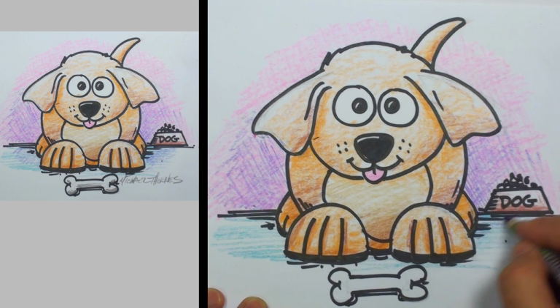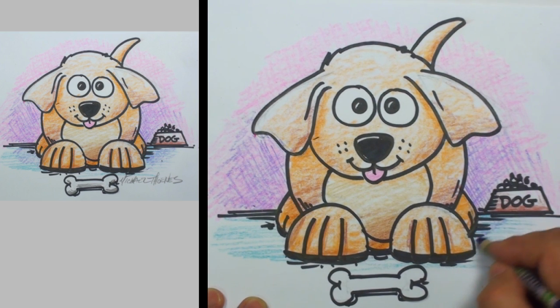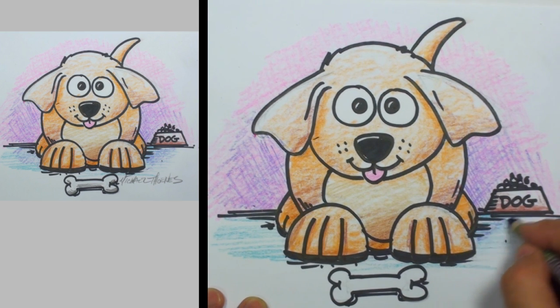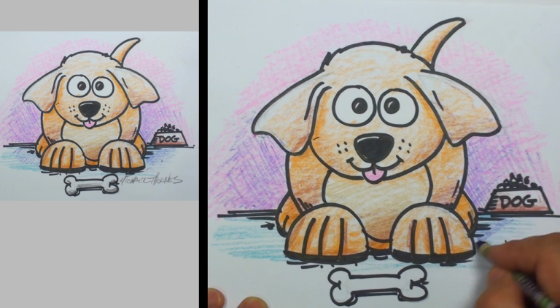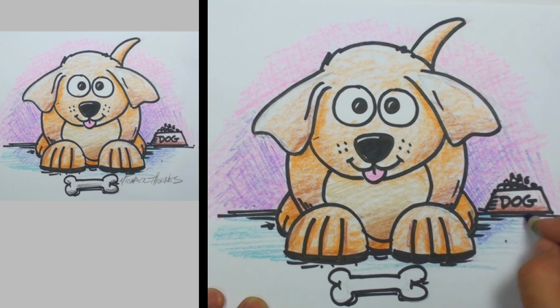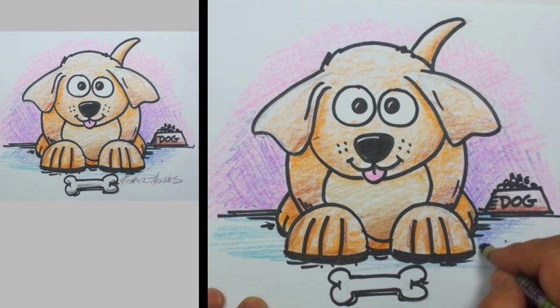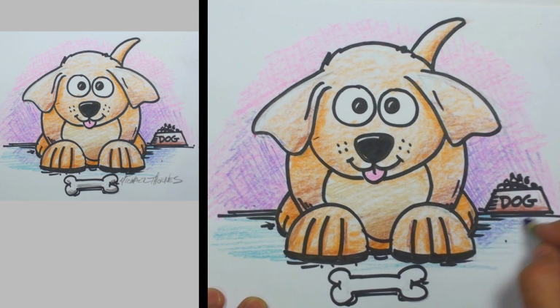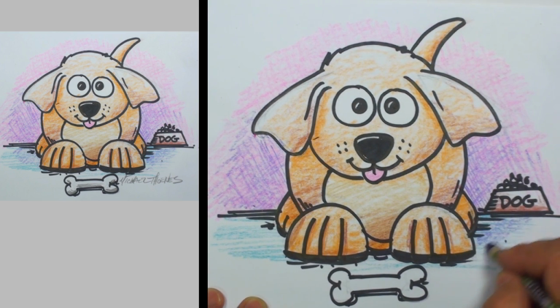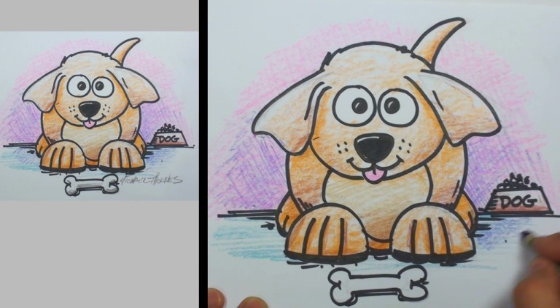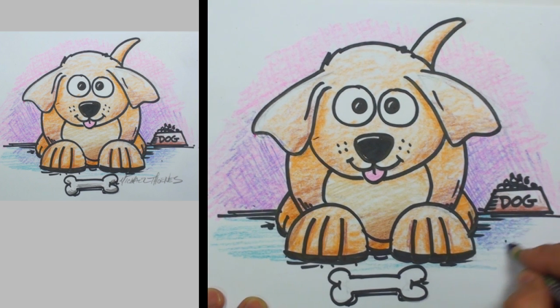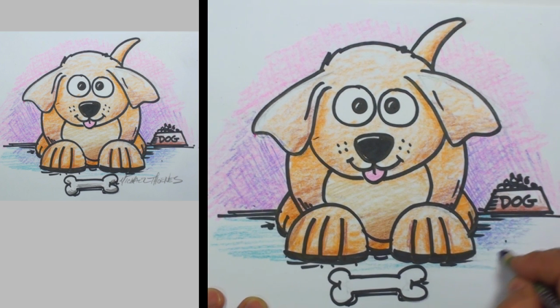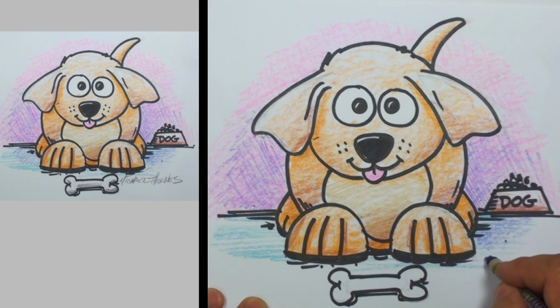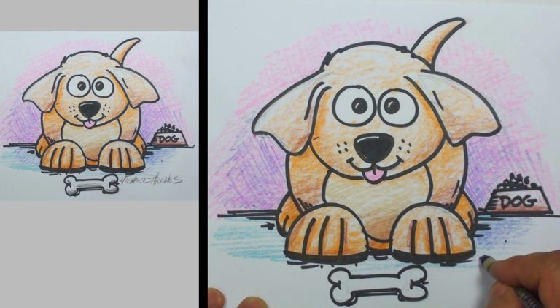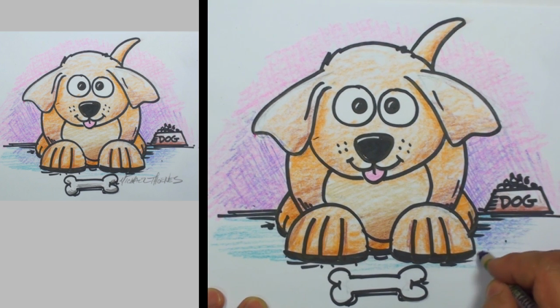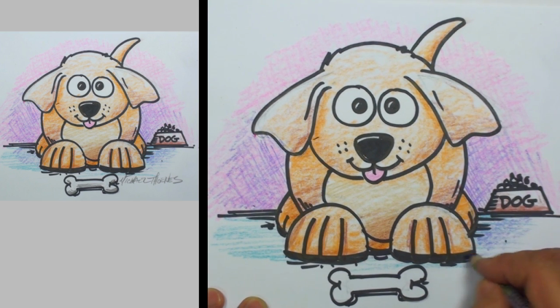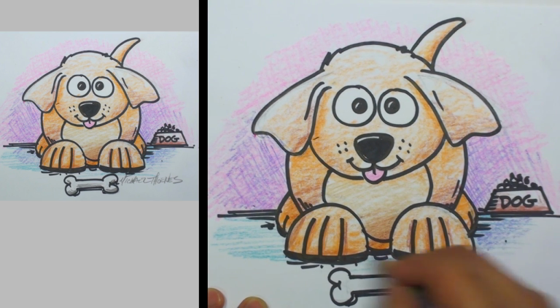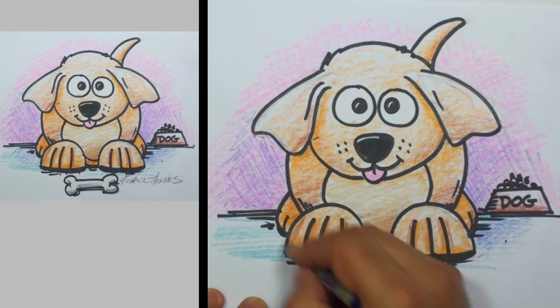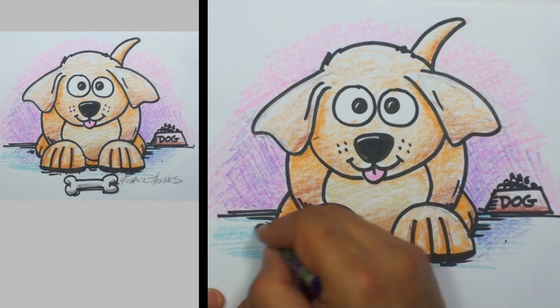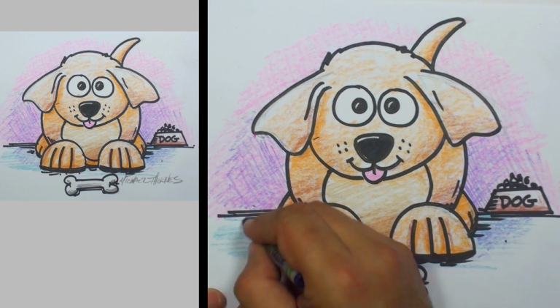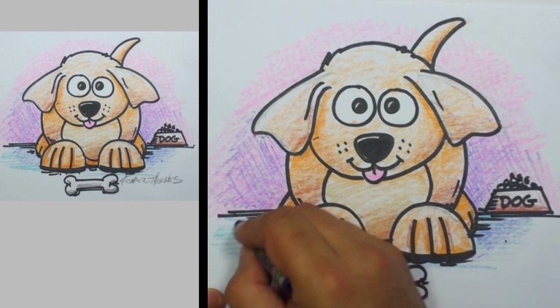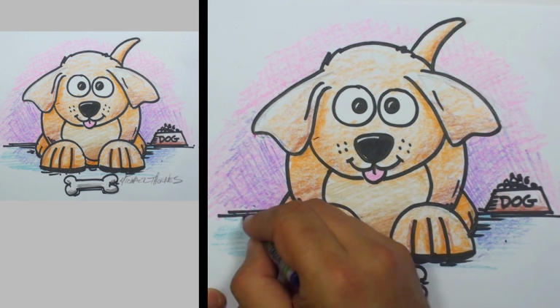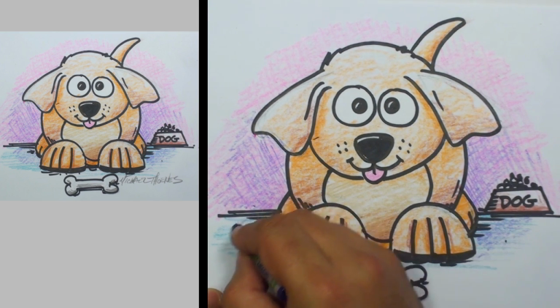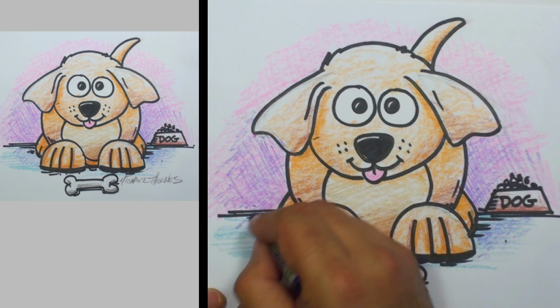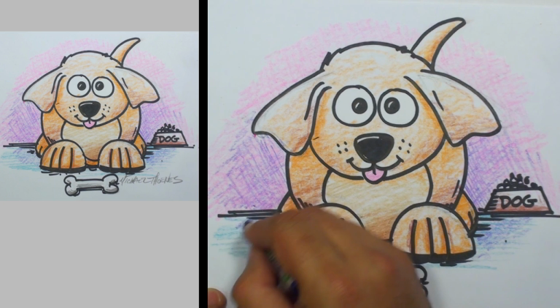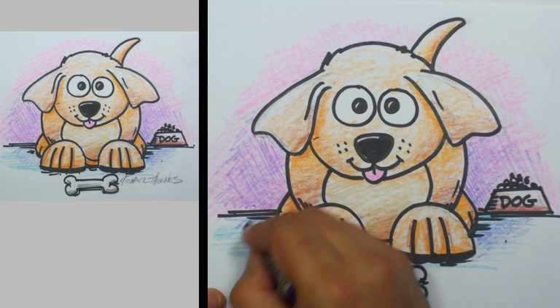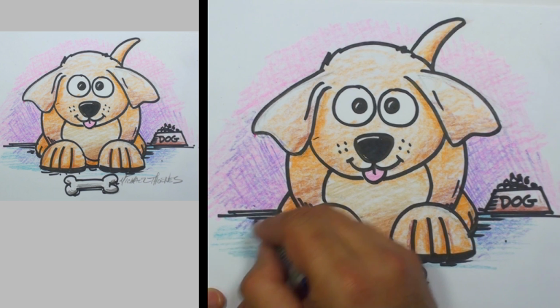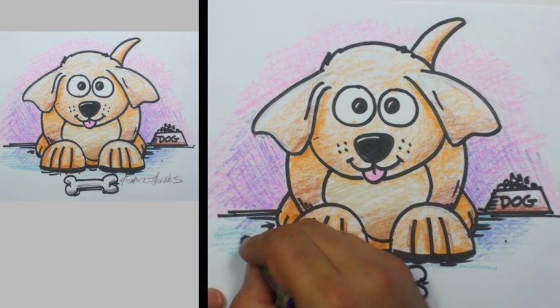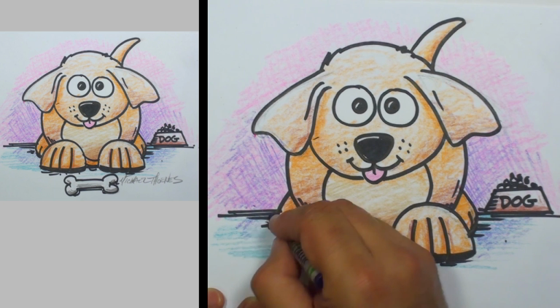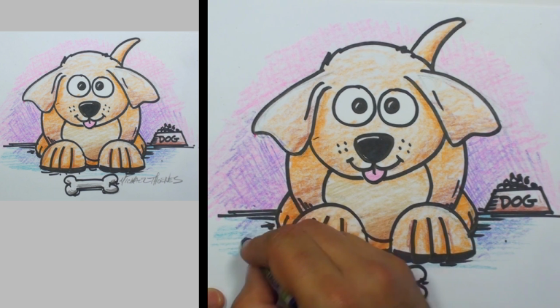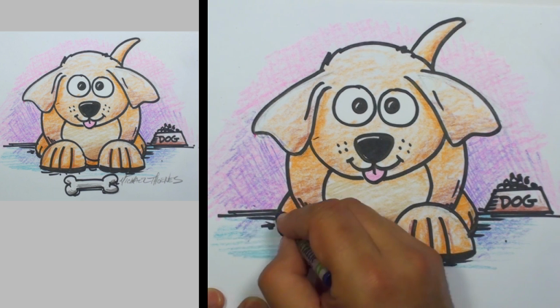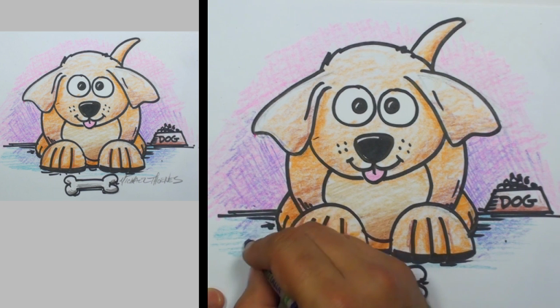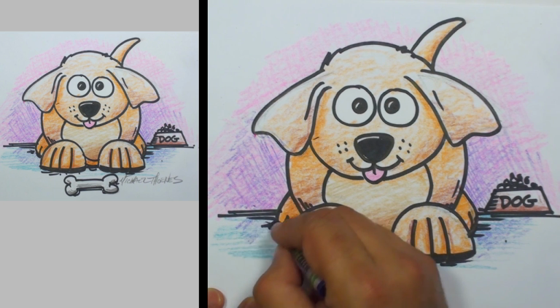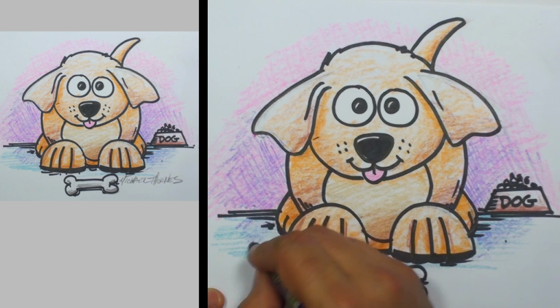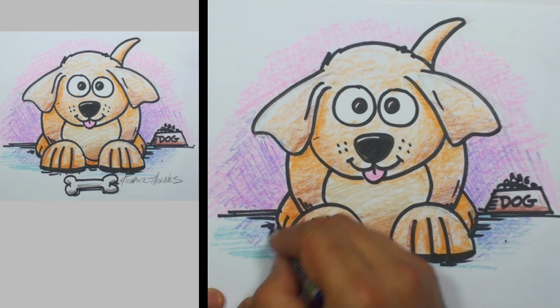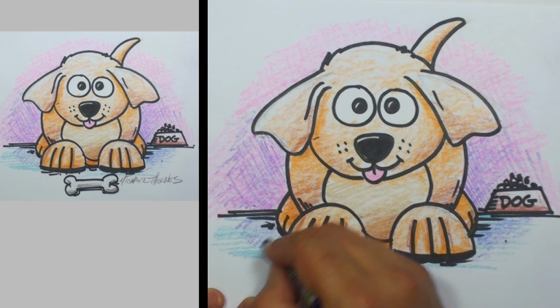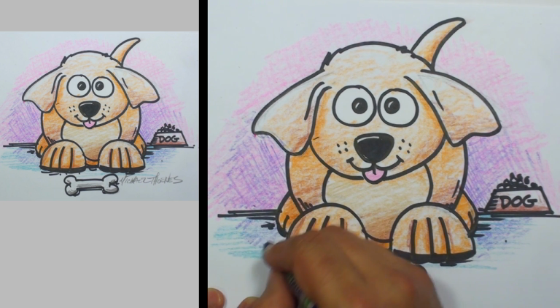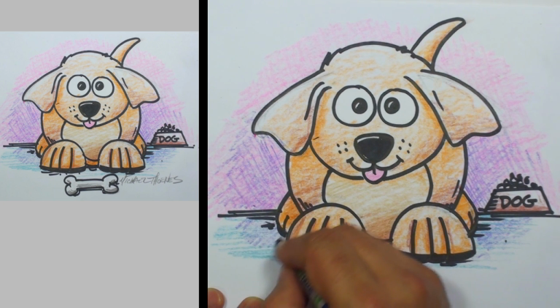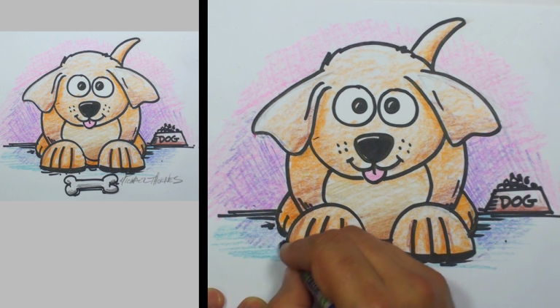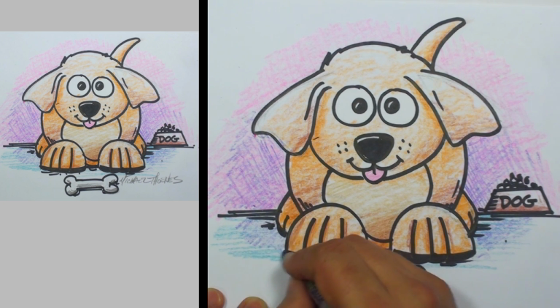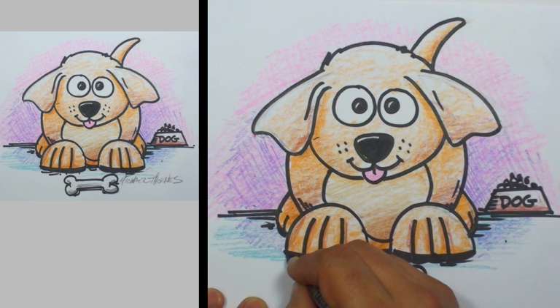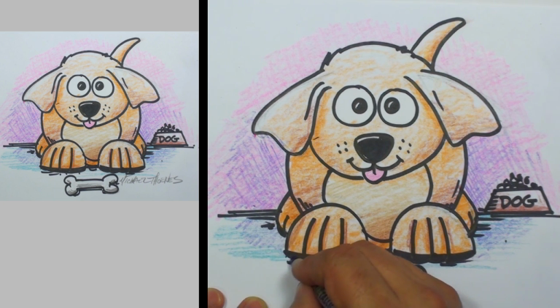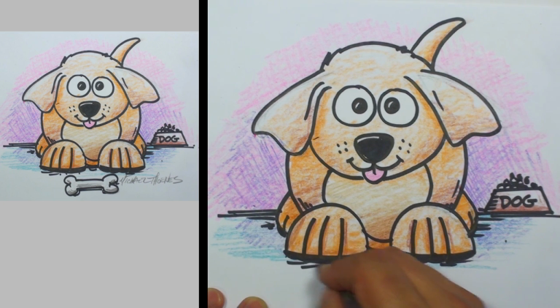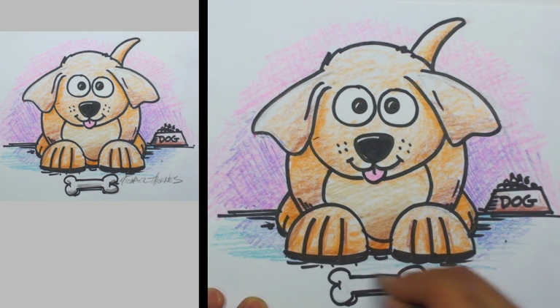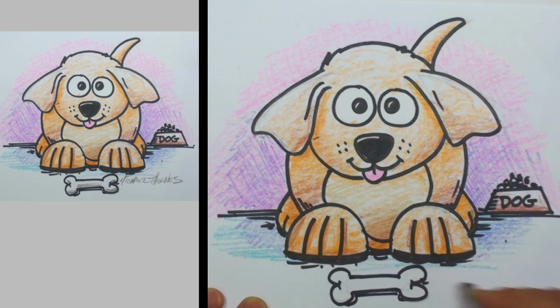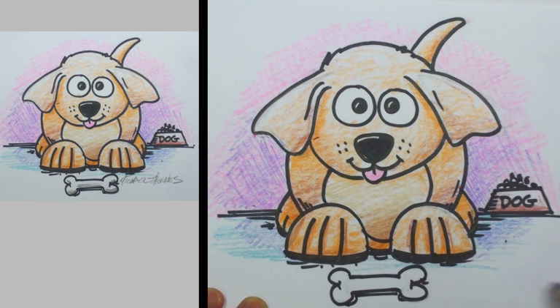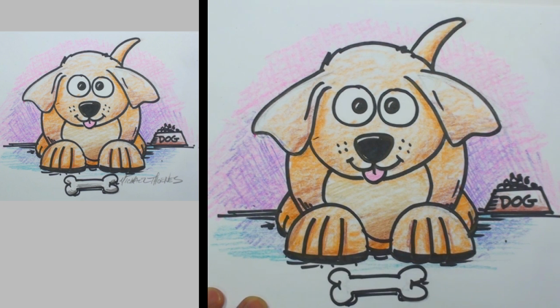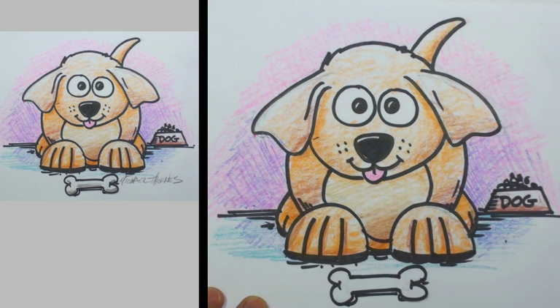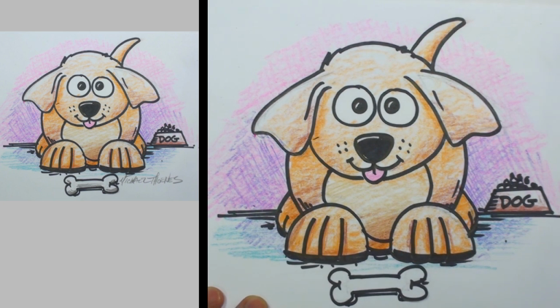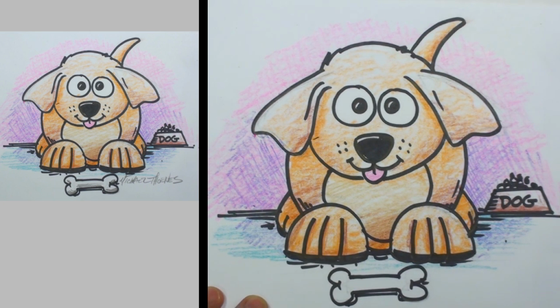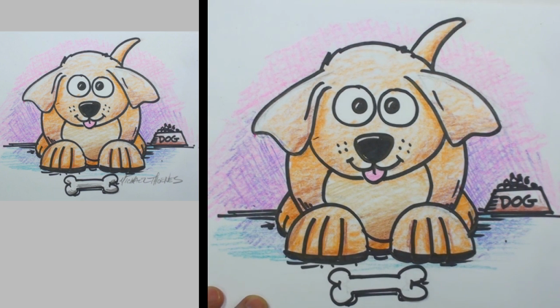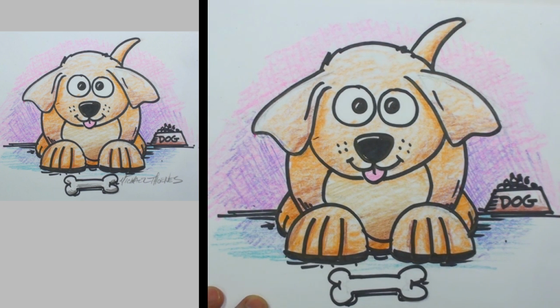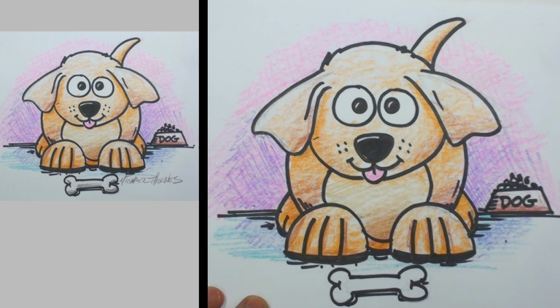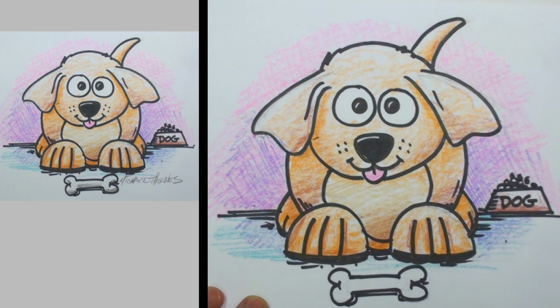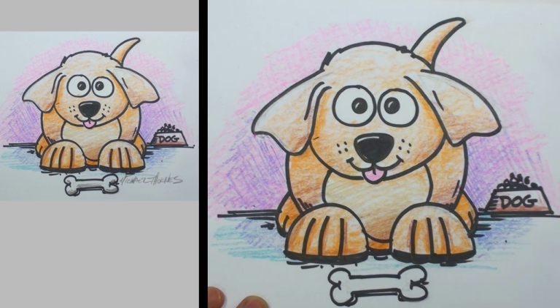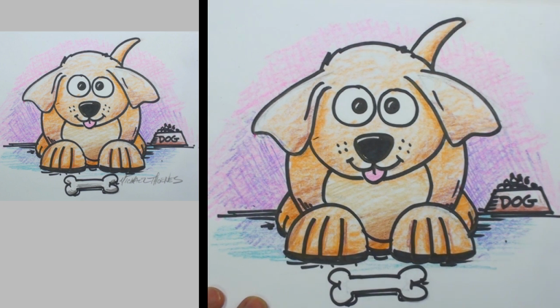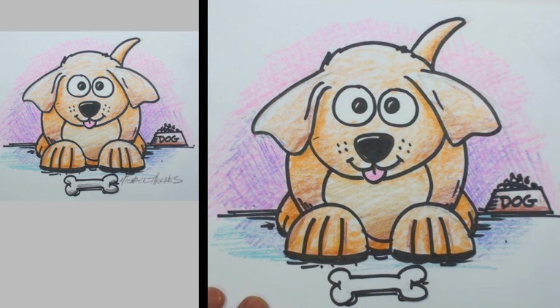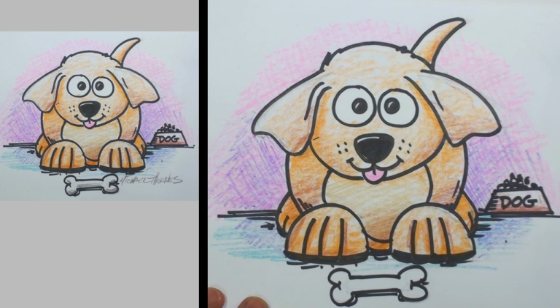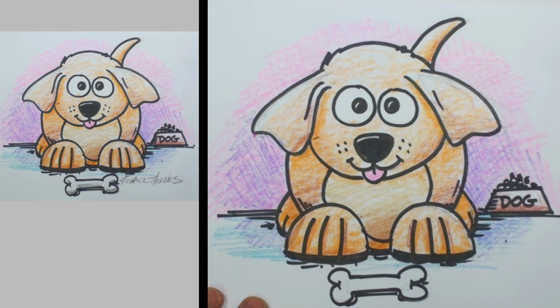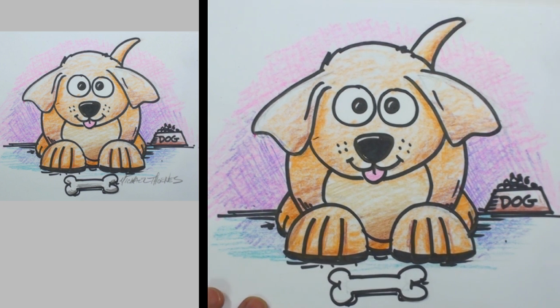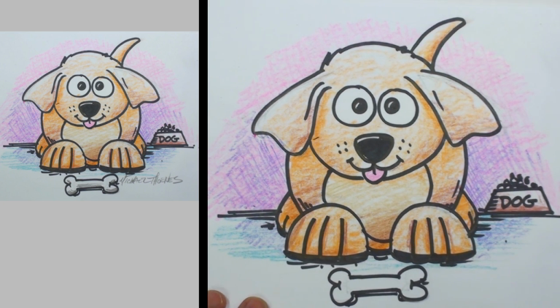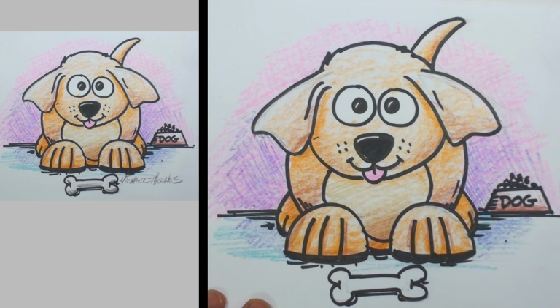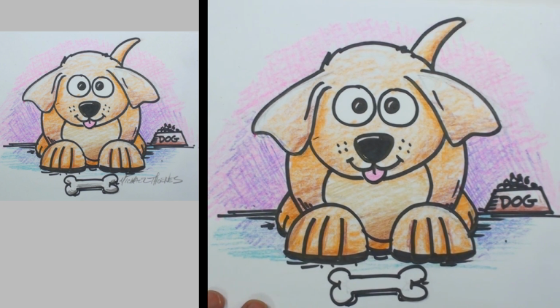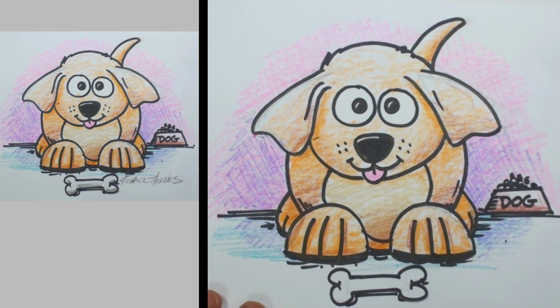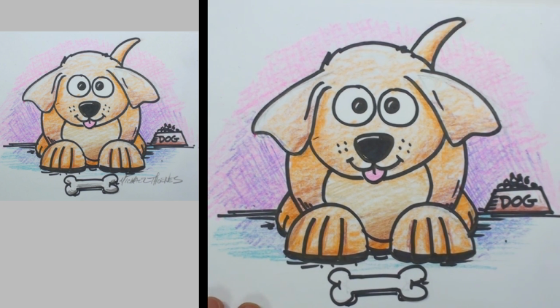And just add a little bit of that purple here for shadow — add more interest, more than one color mixed together.